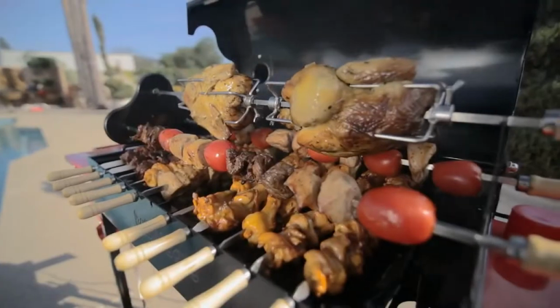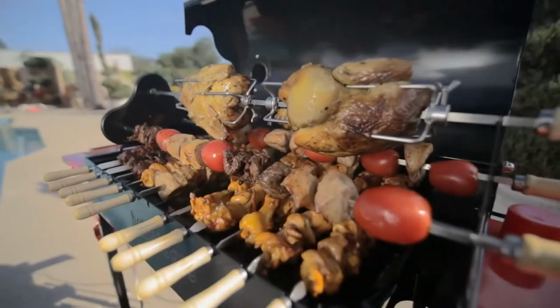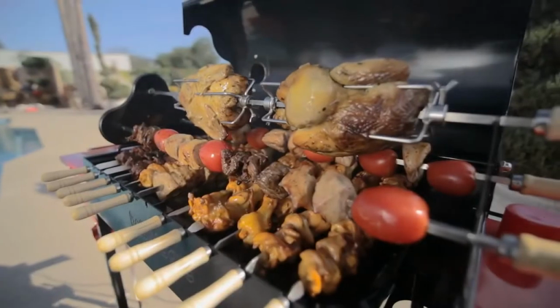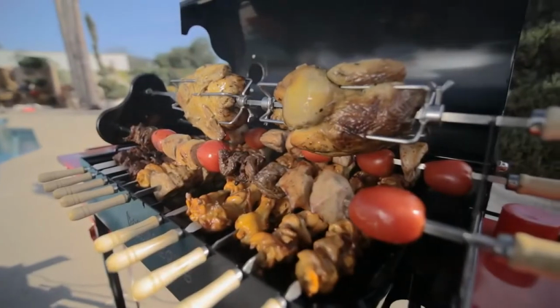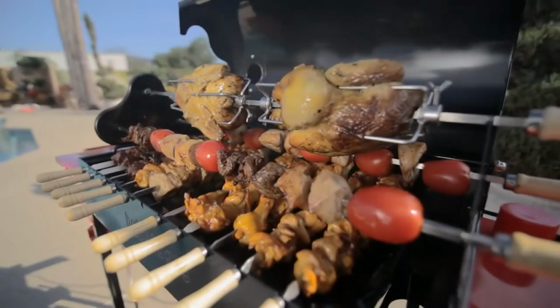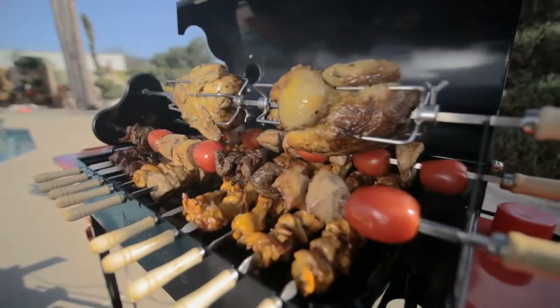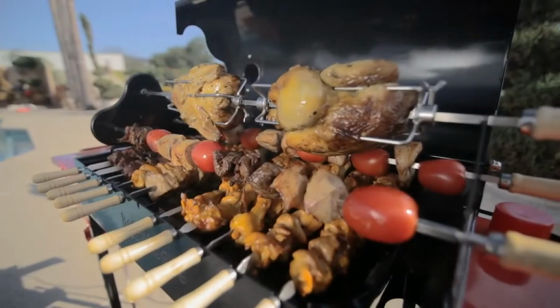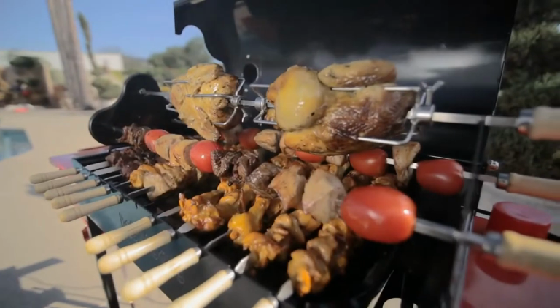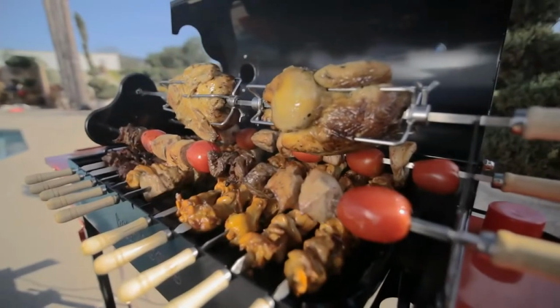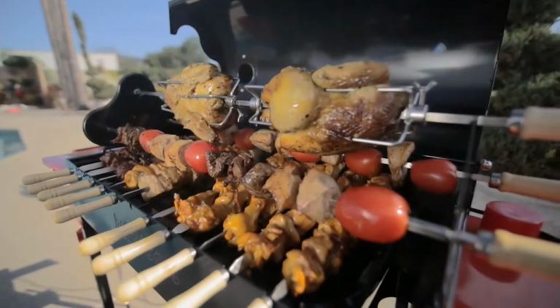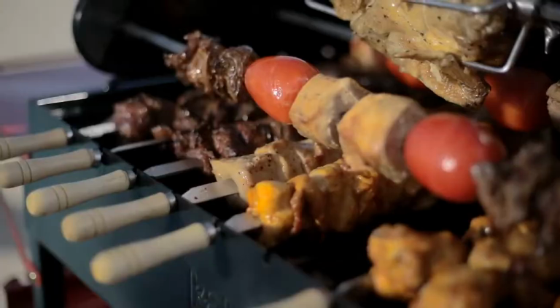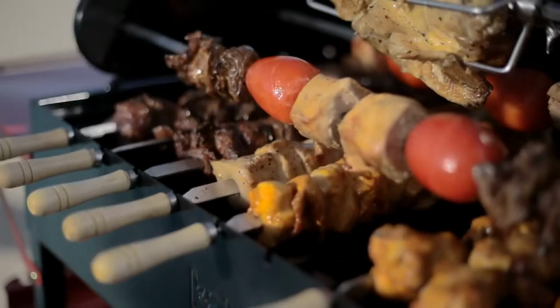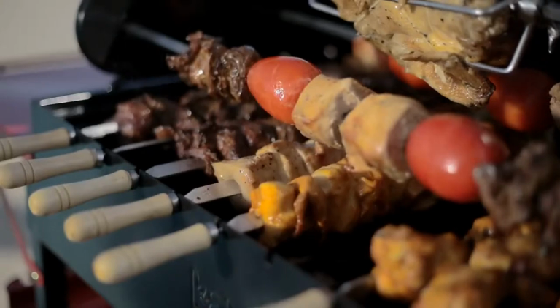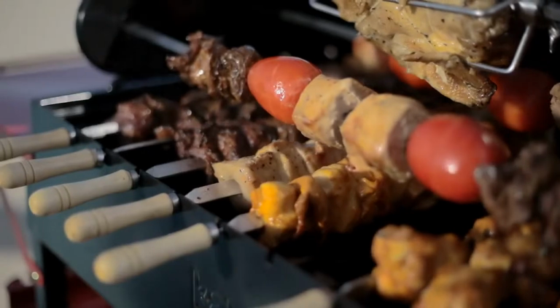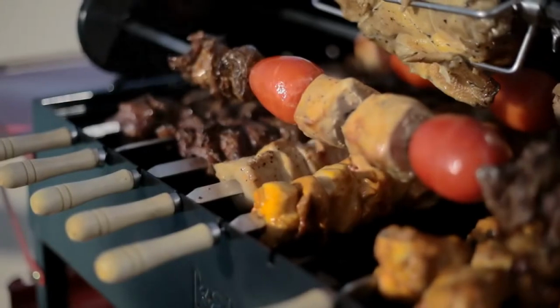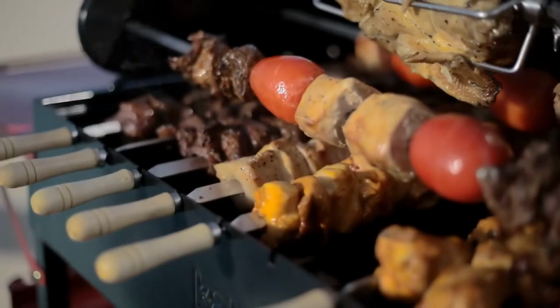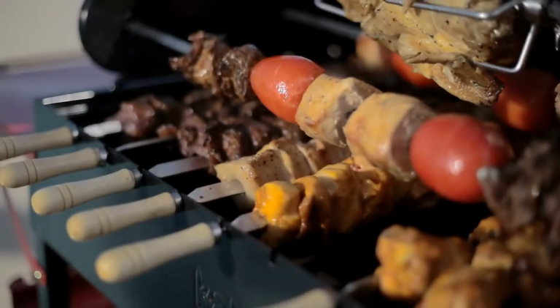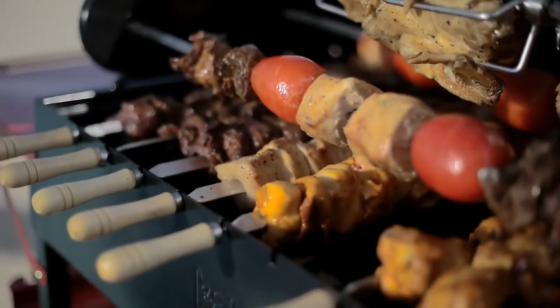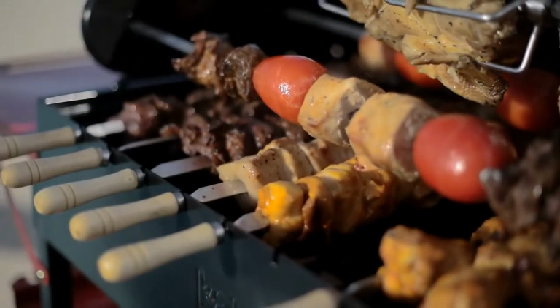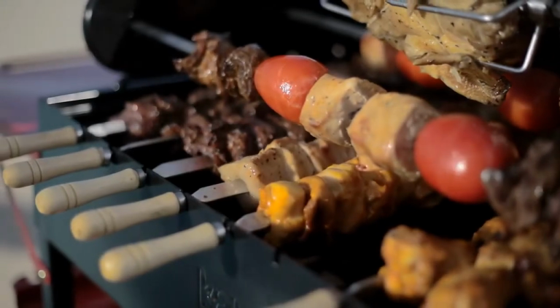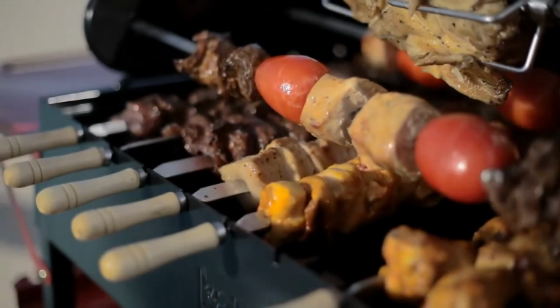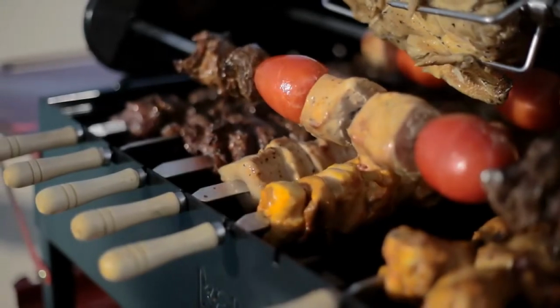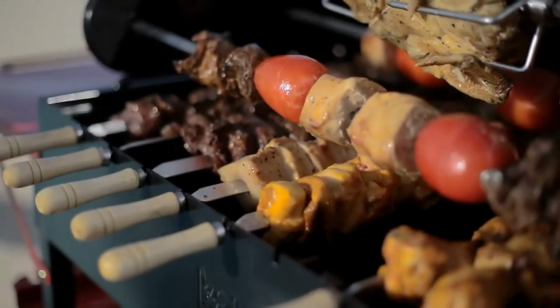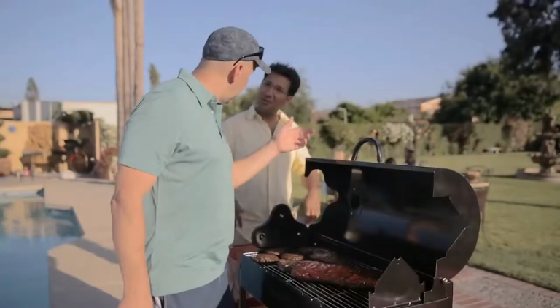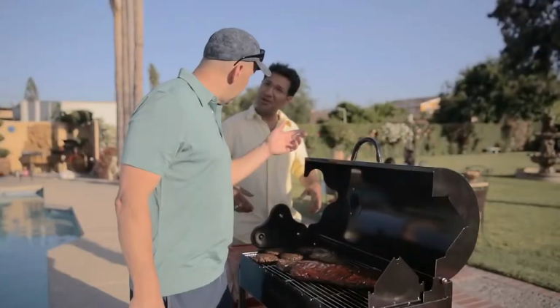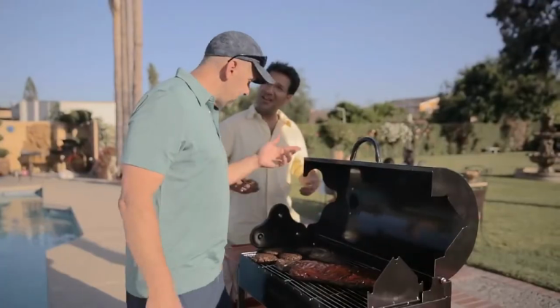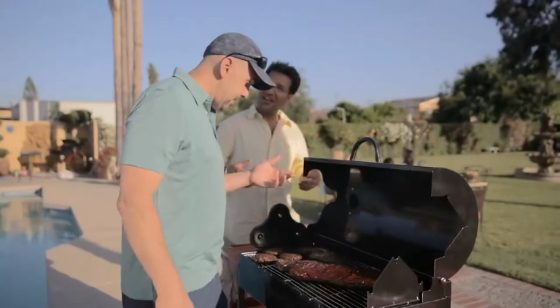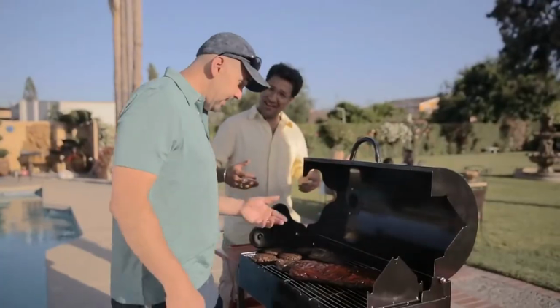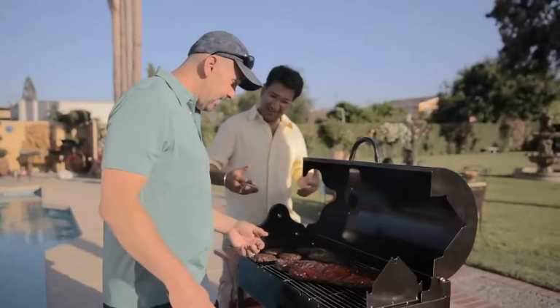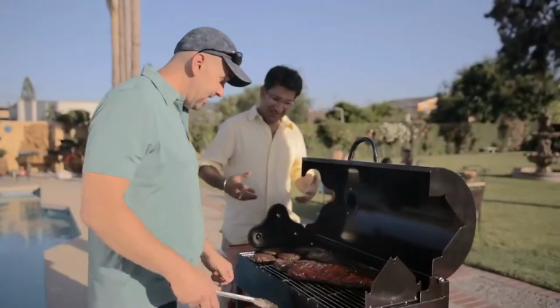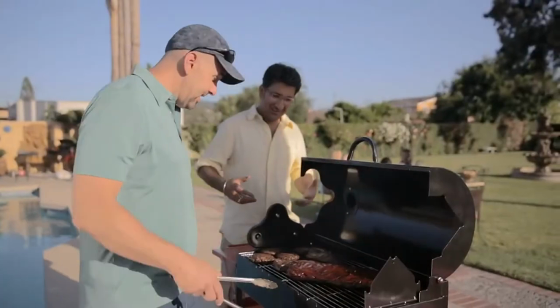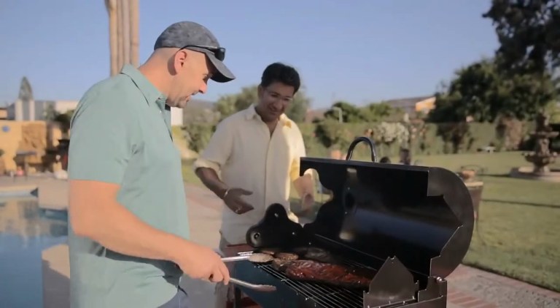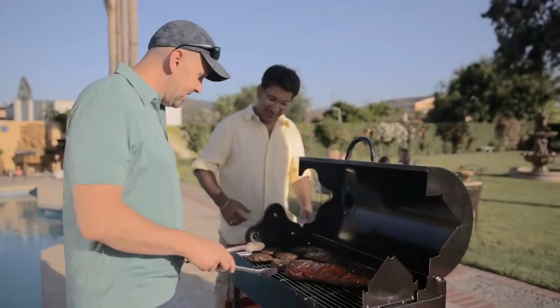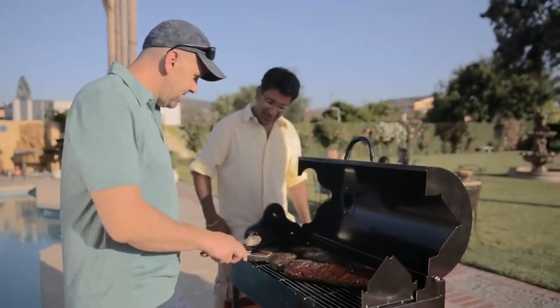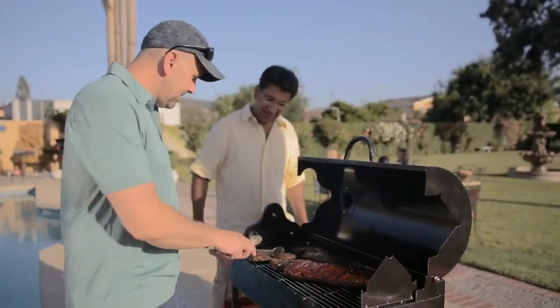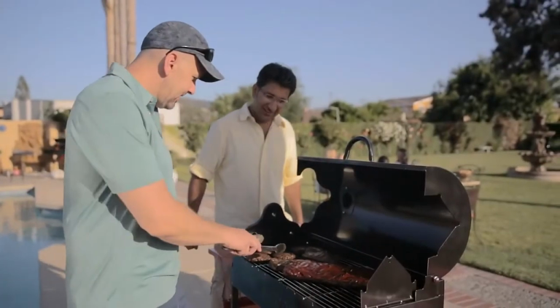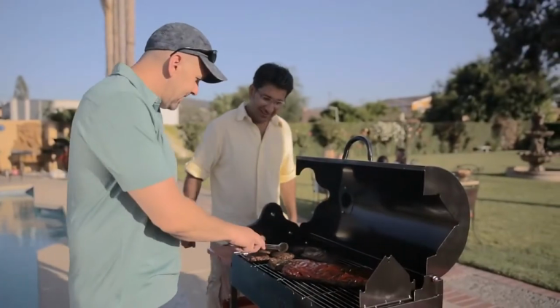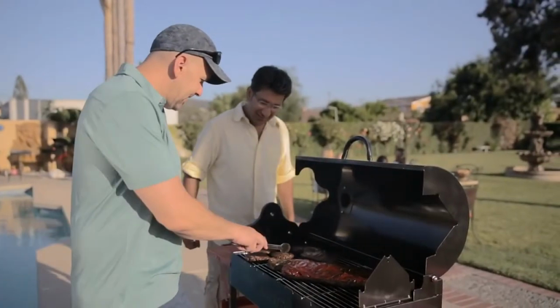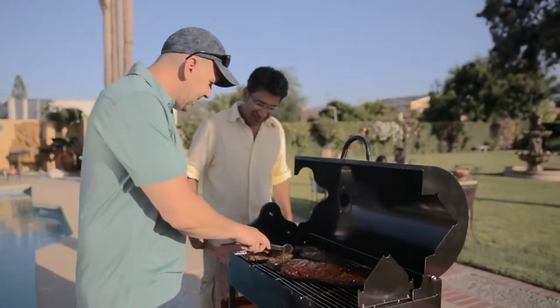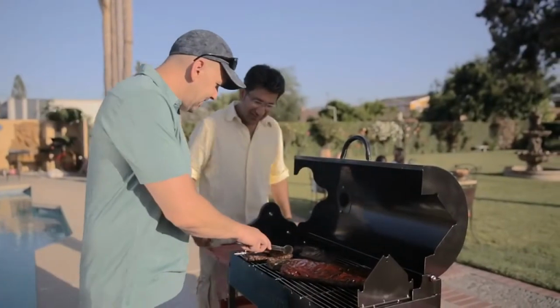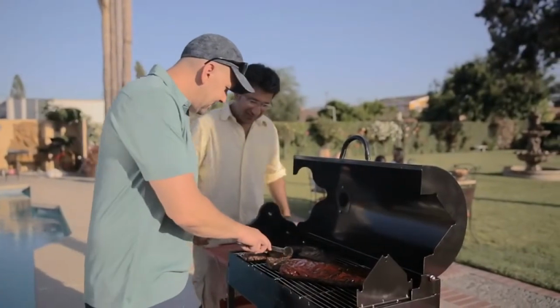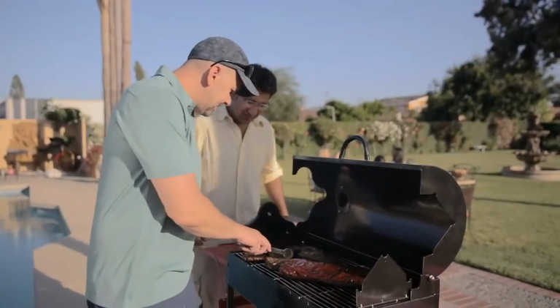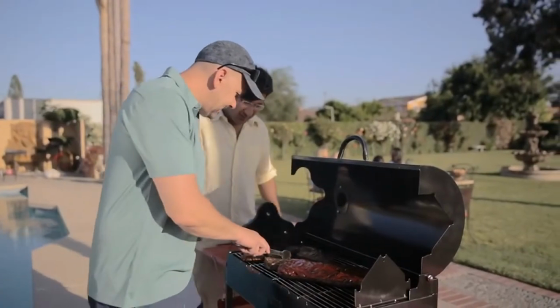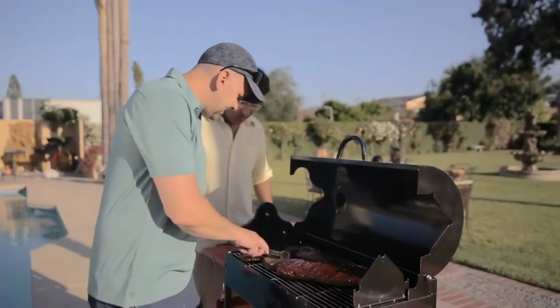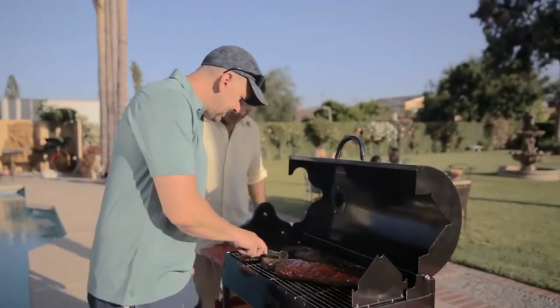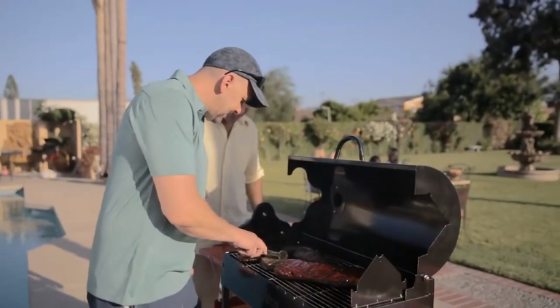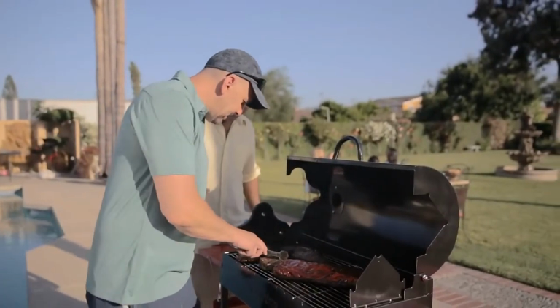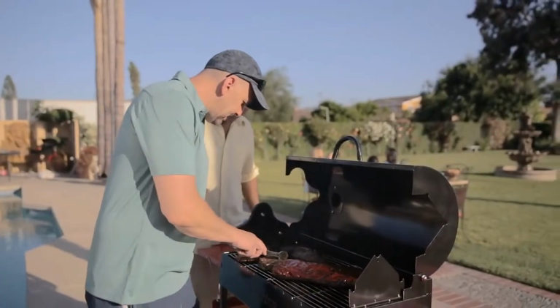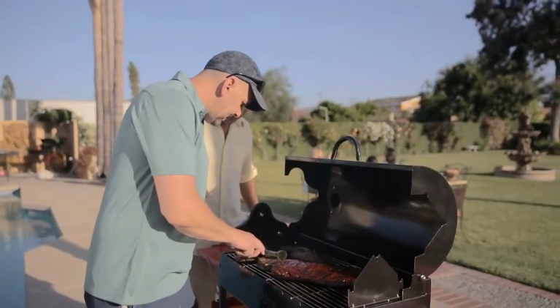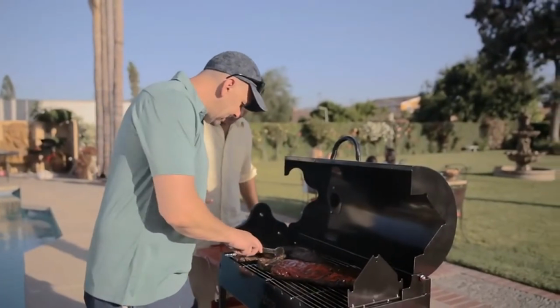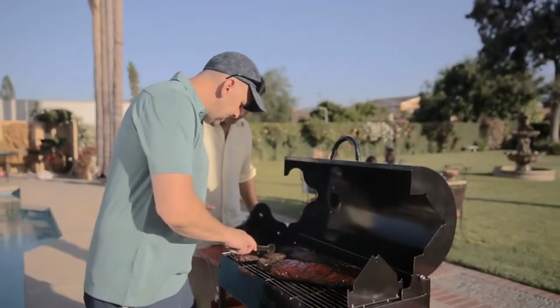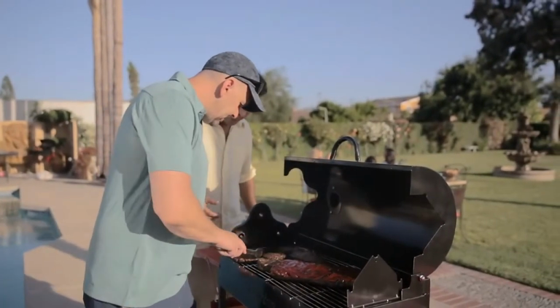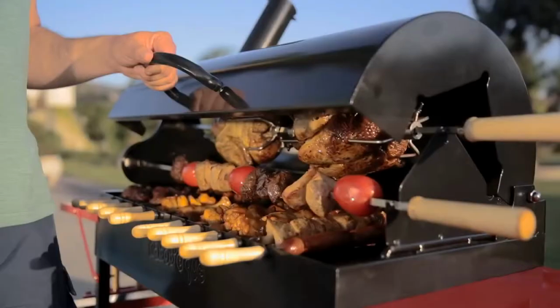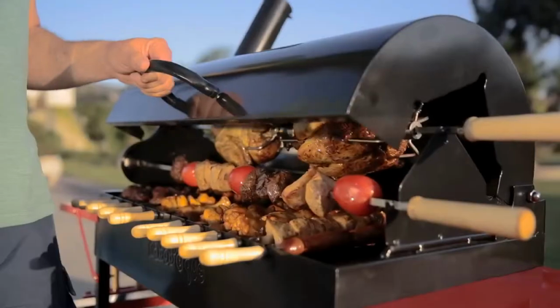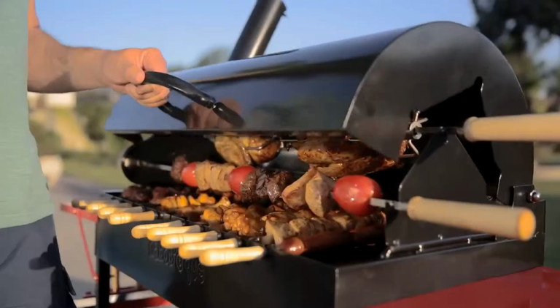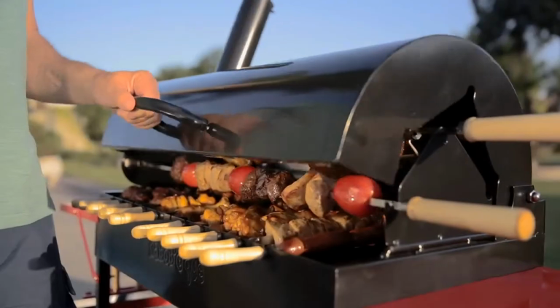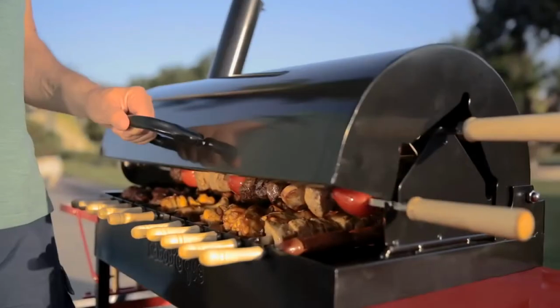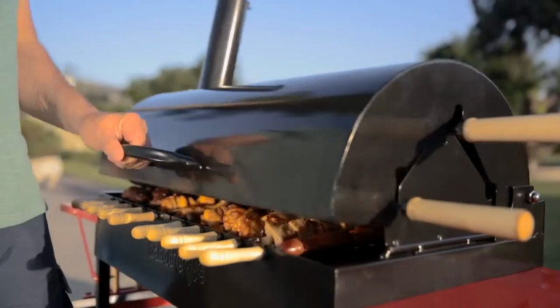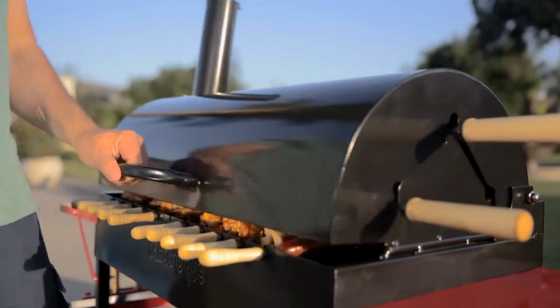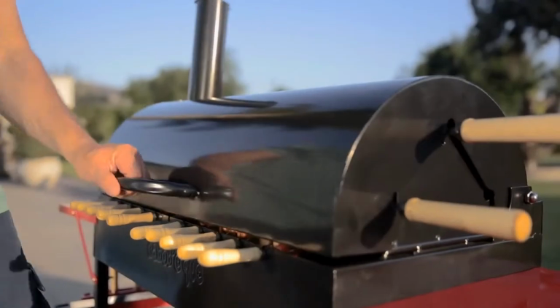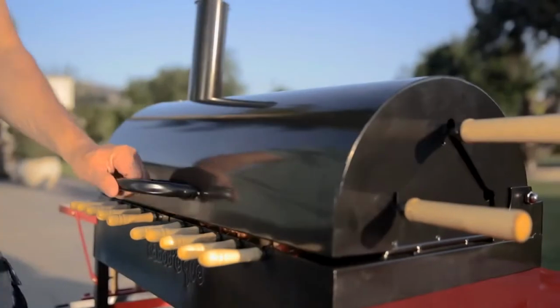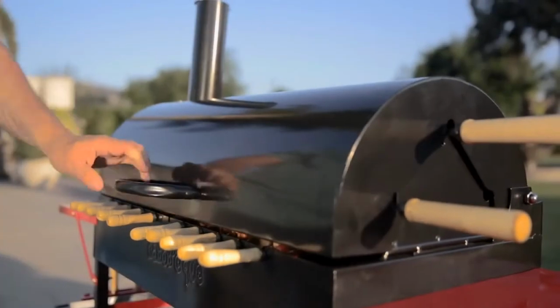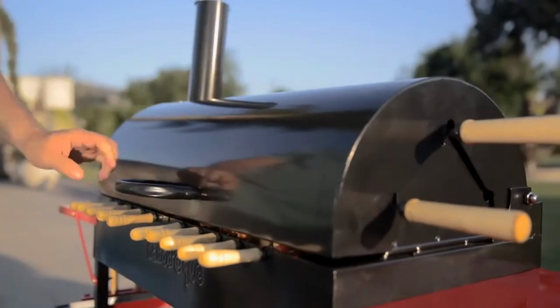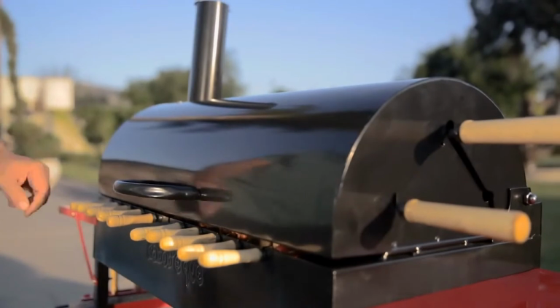With the constant rotating skewers, your meat will never burn — with the lid open or closed.